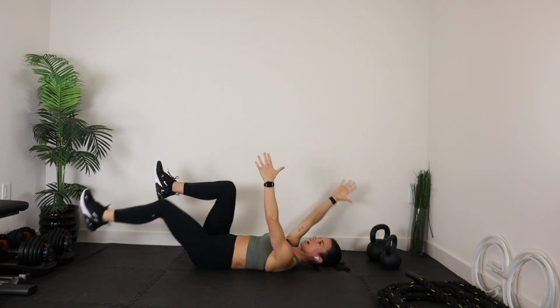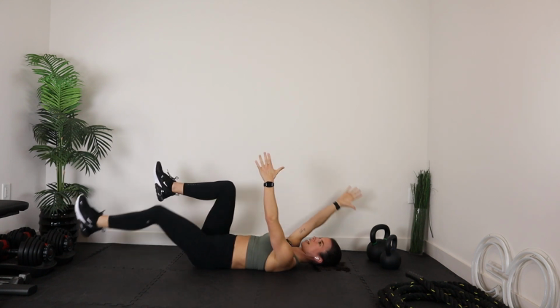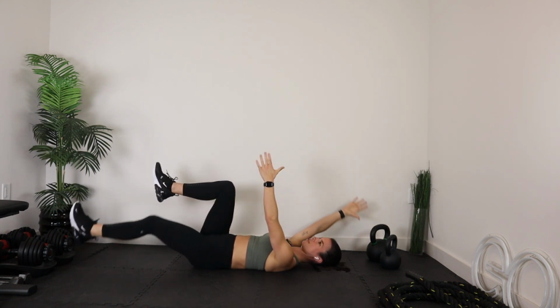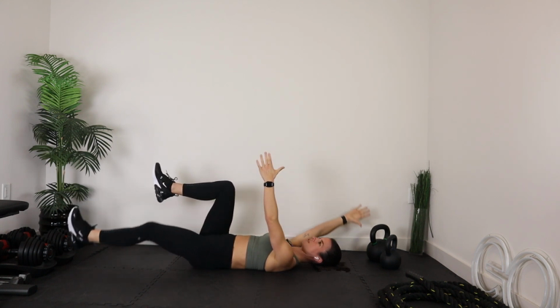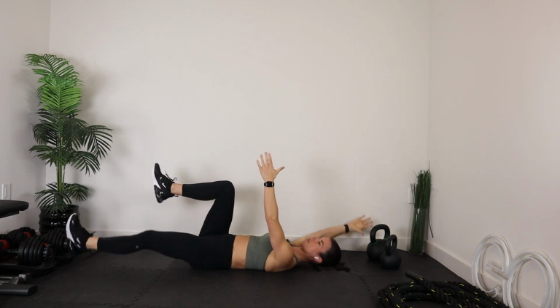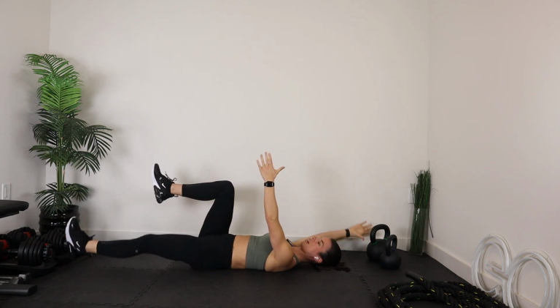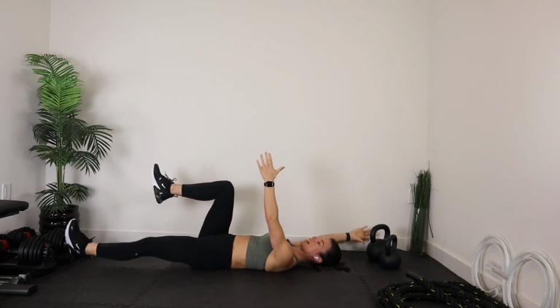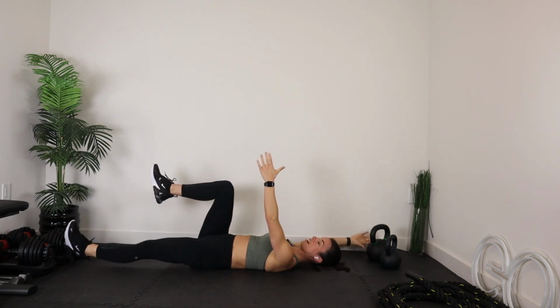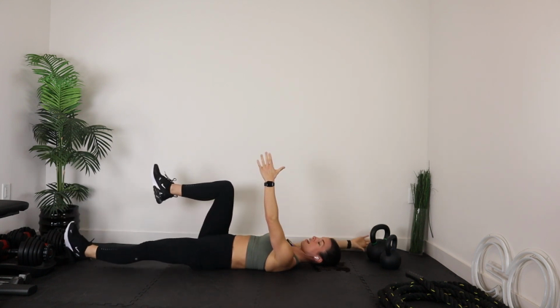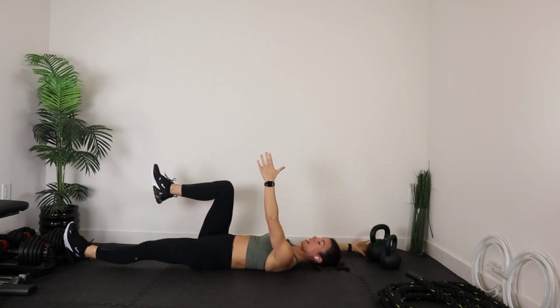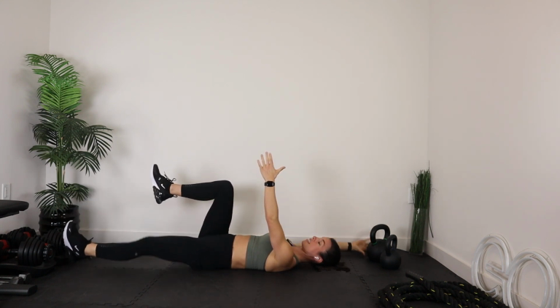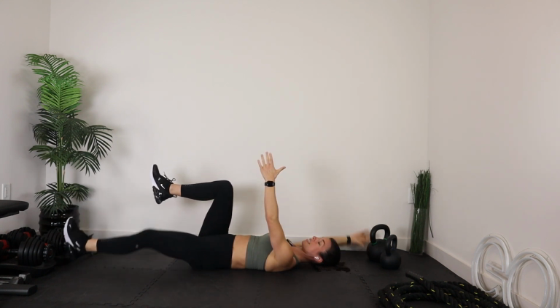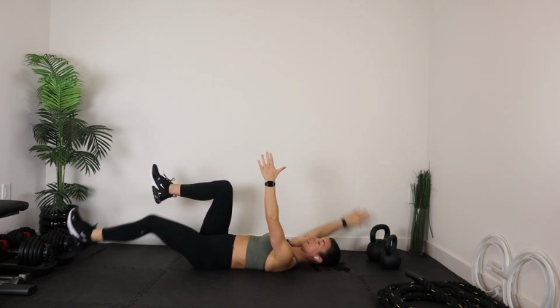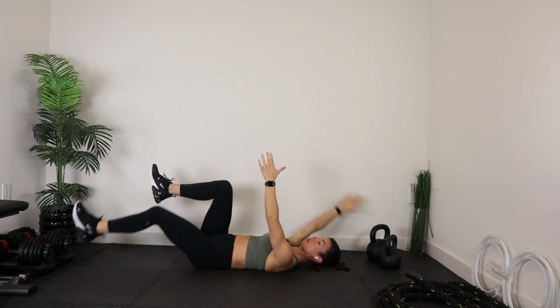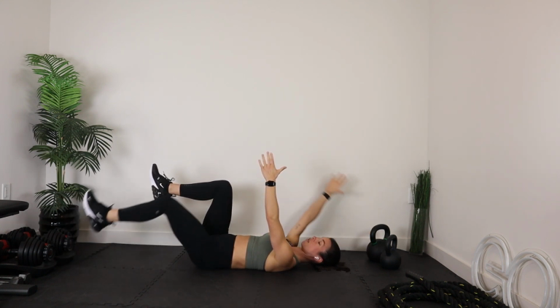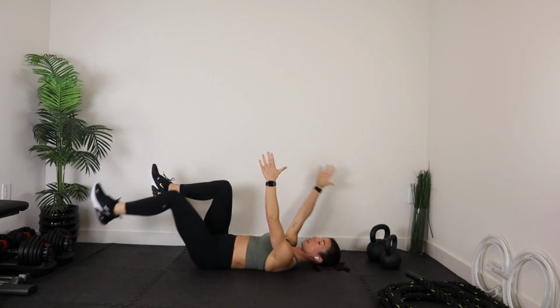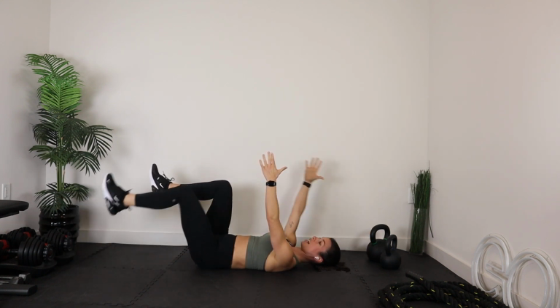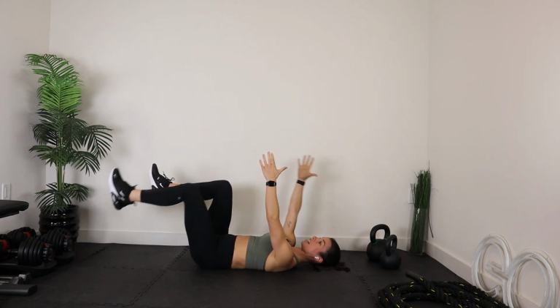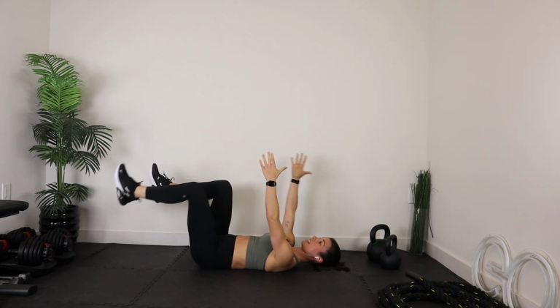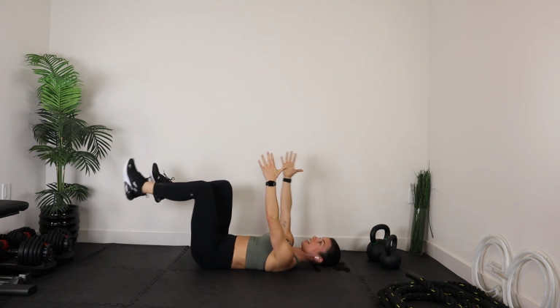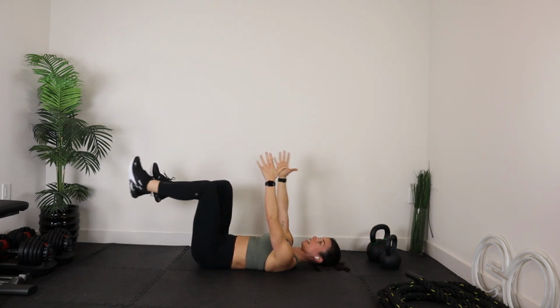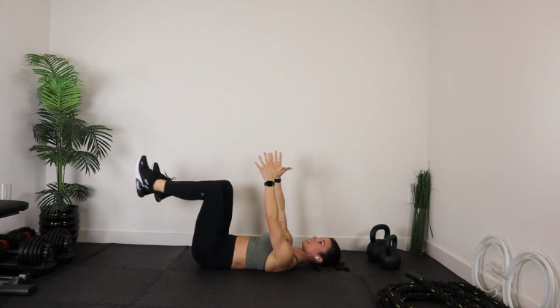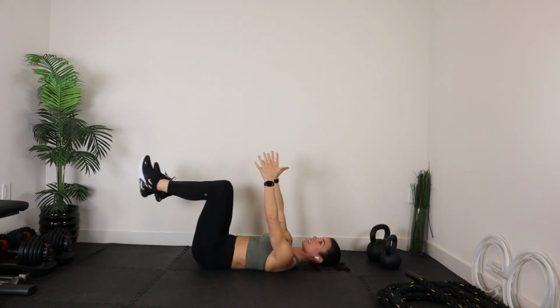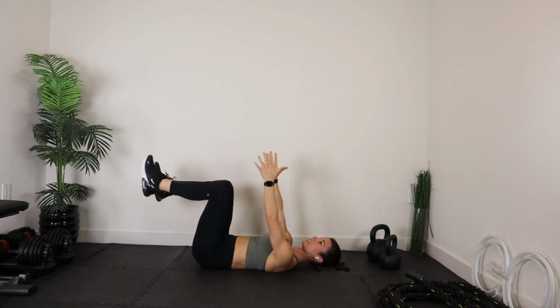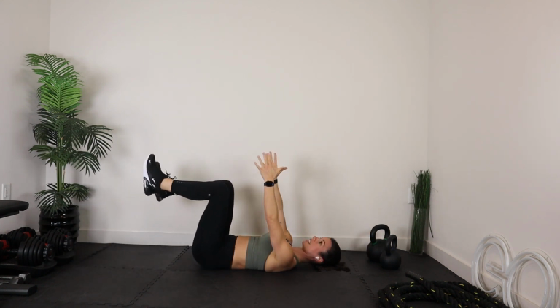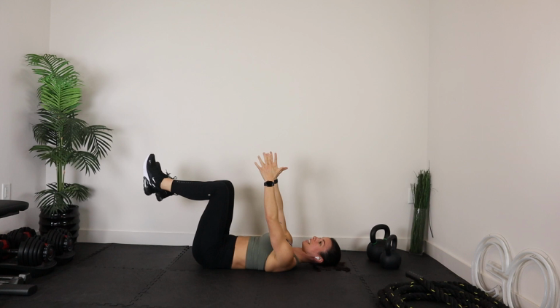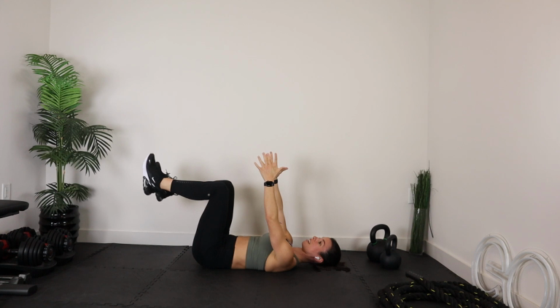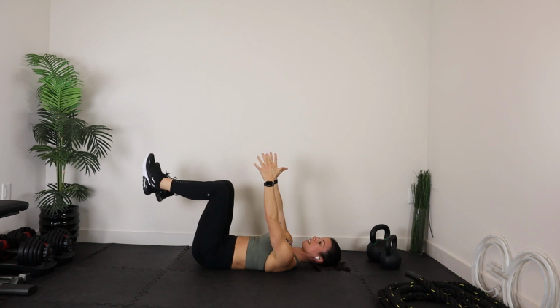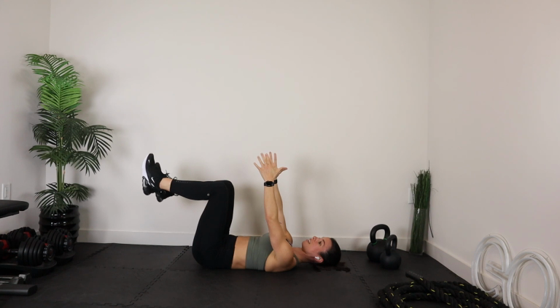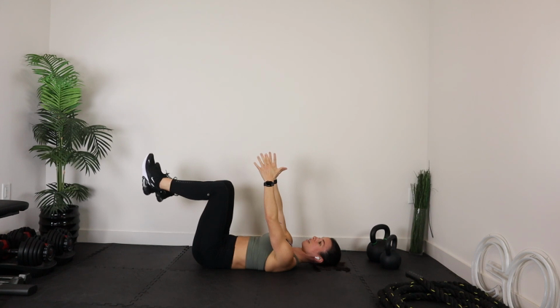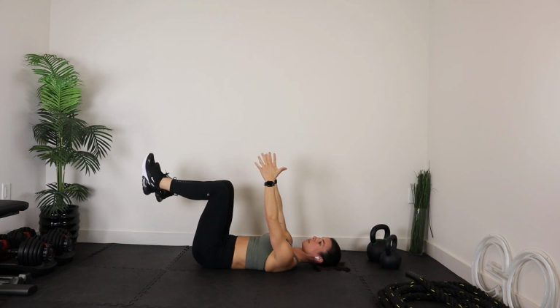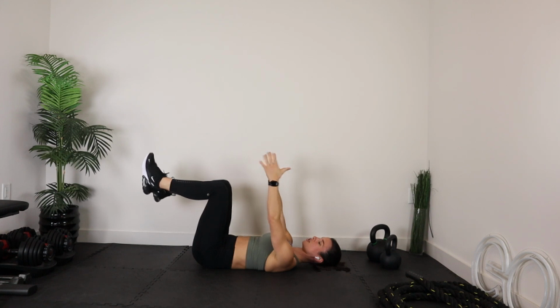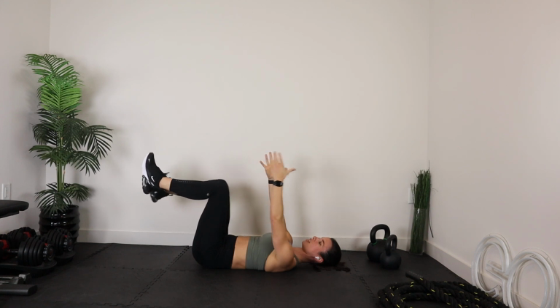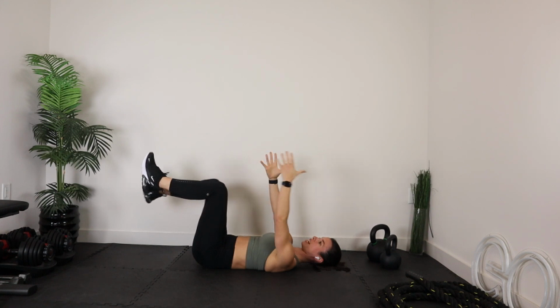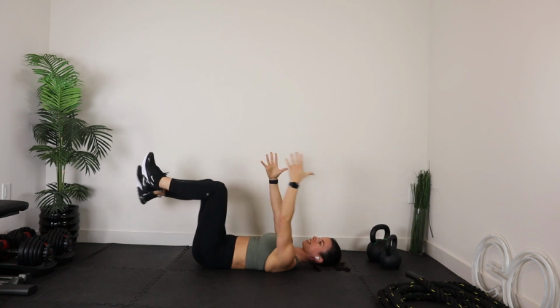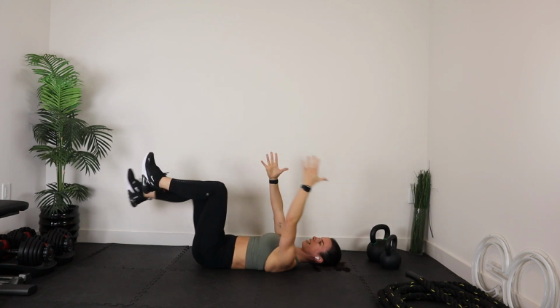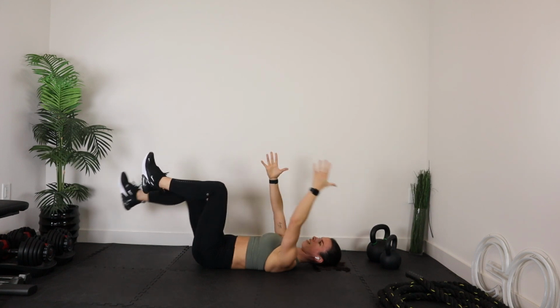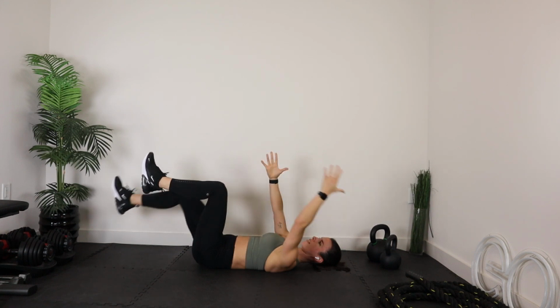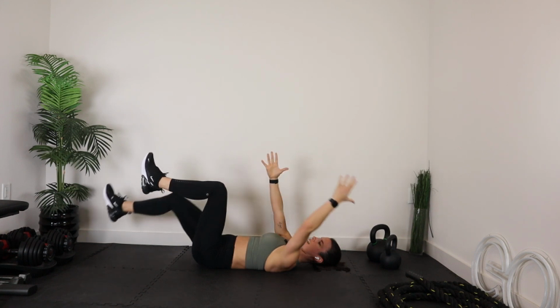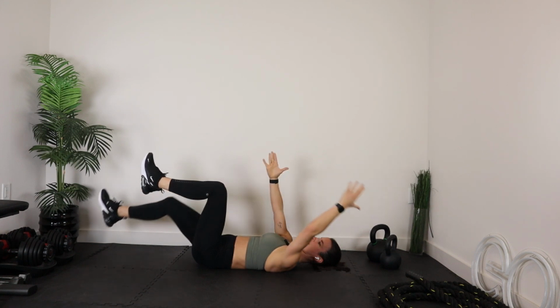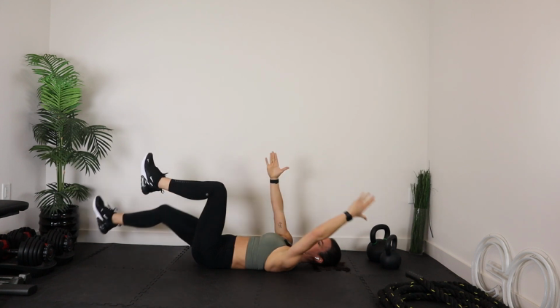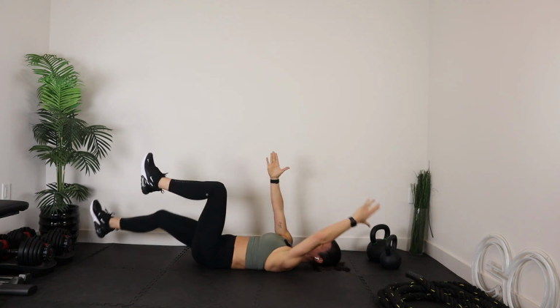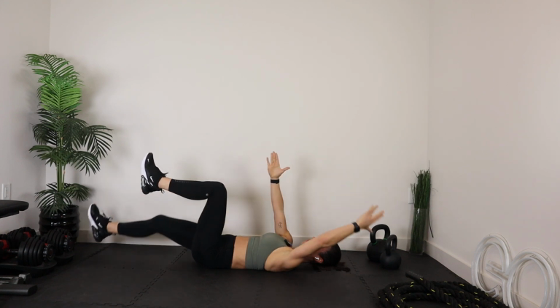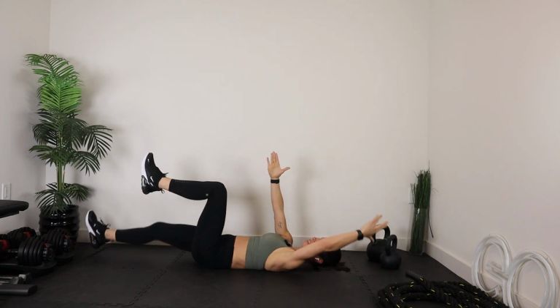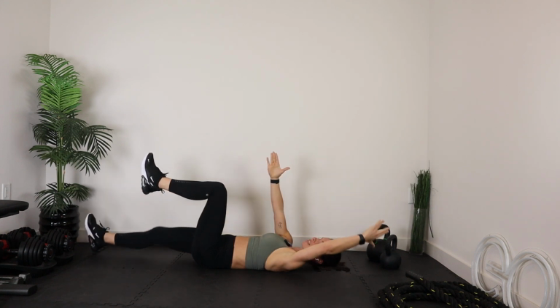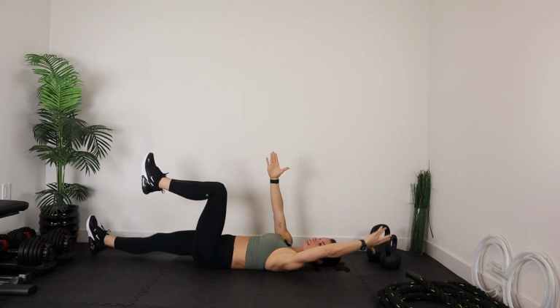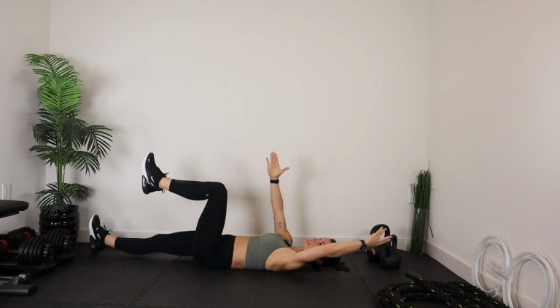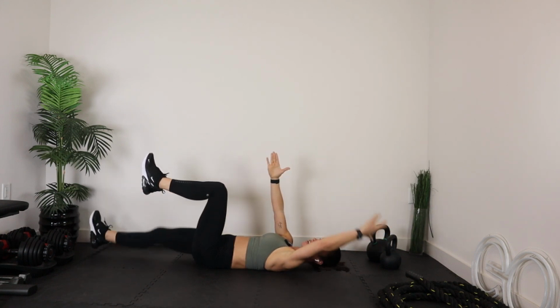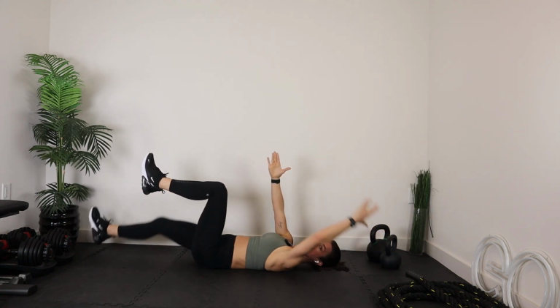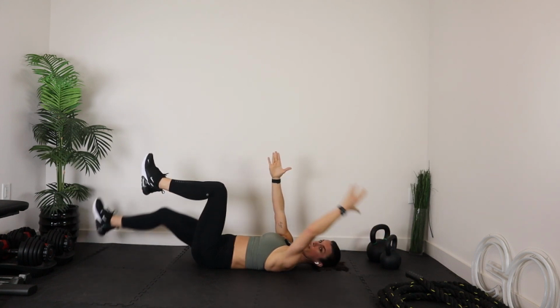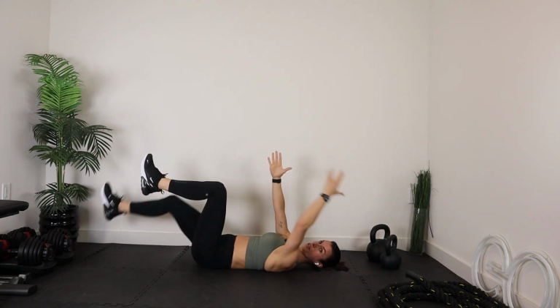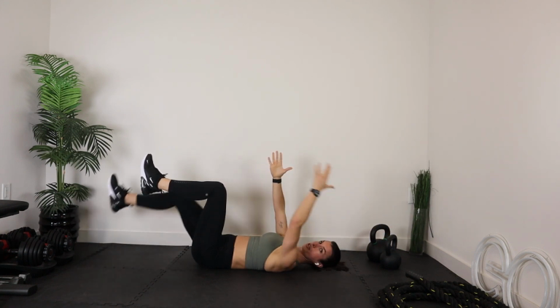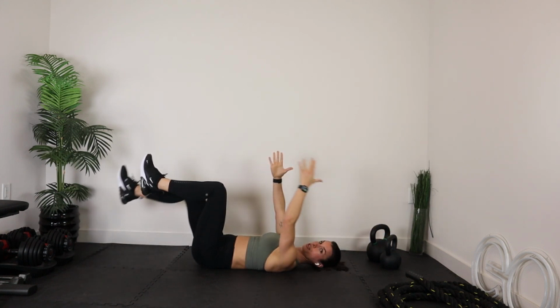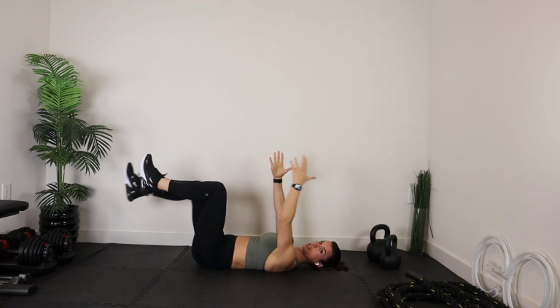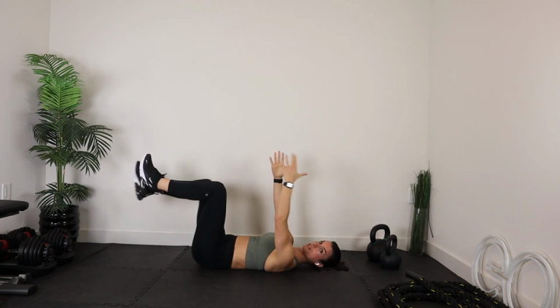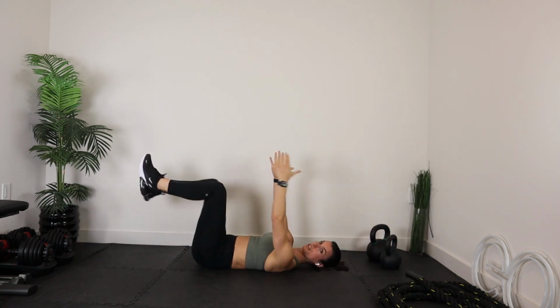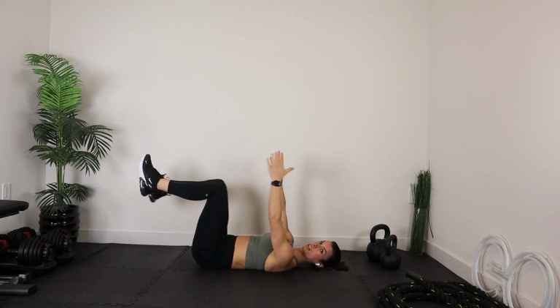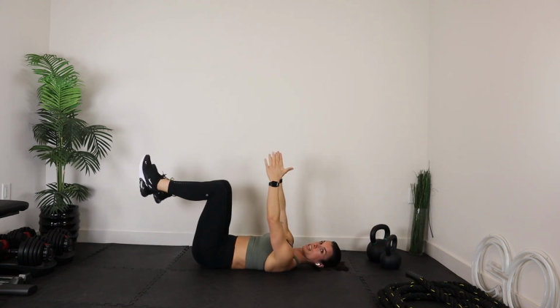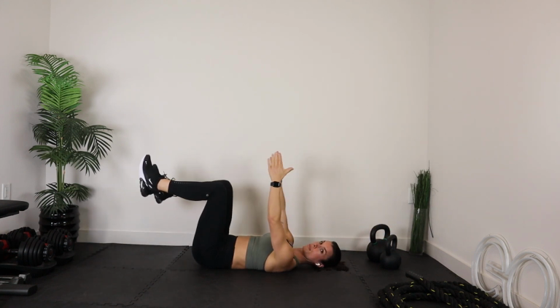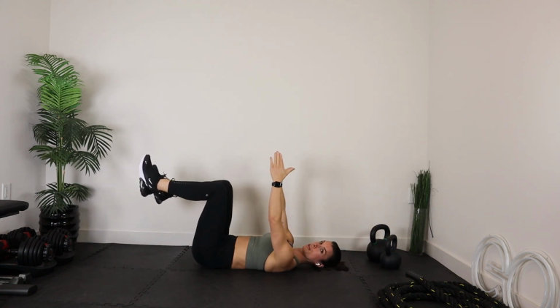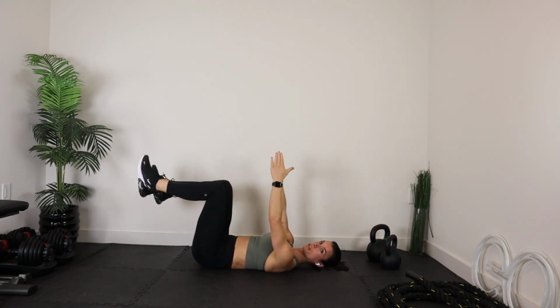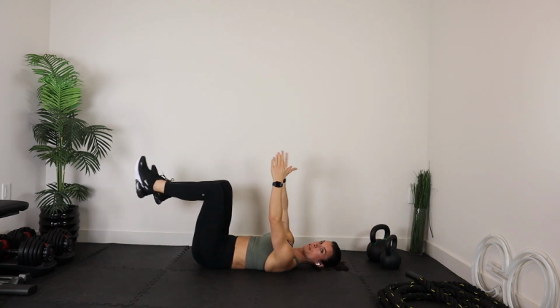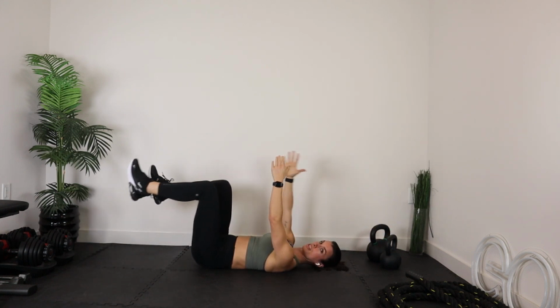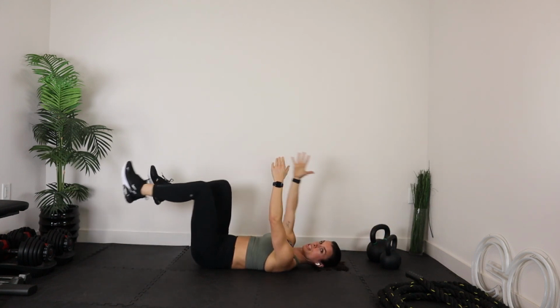As you extend overhead and extend that leg out, I want you to exhale. That's your exhale. Return to starting.